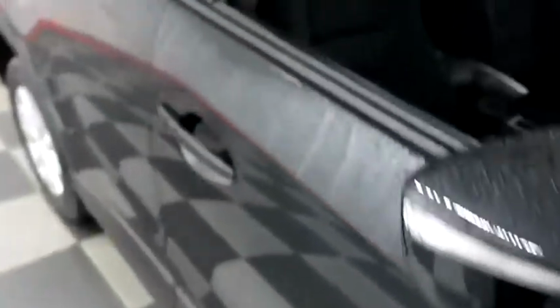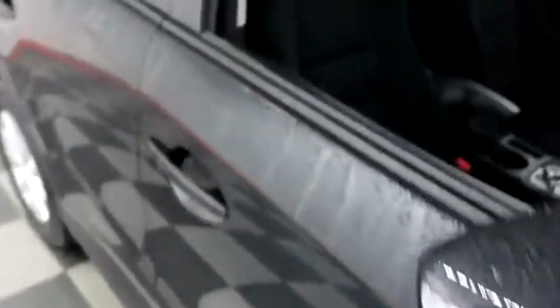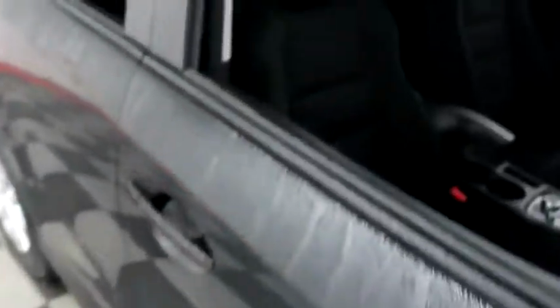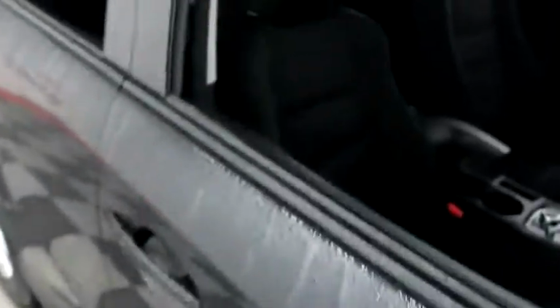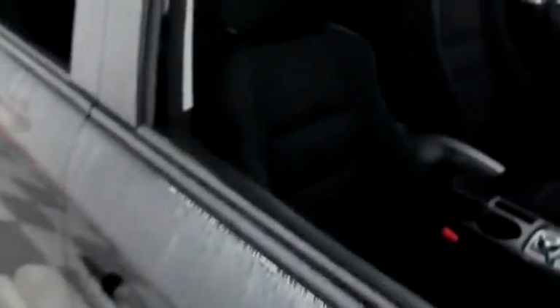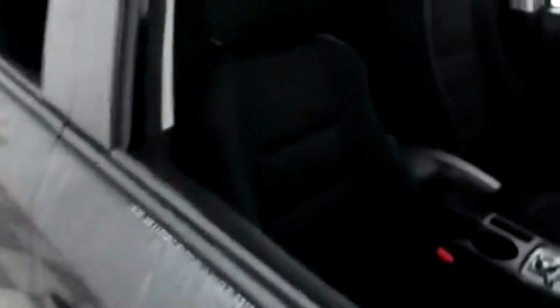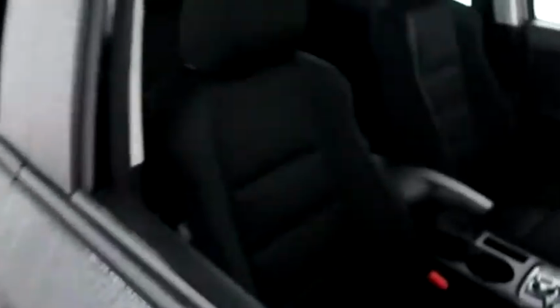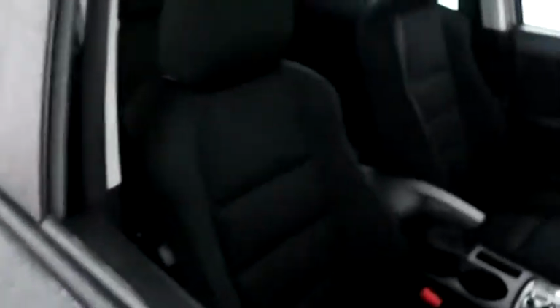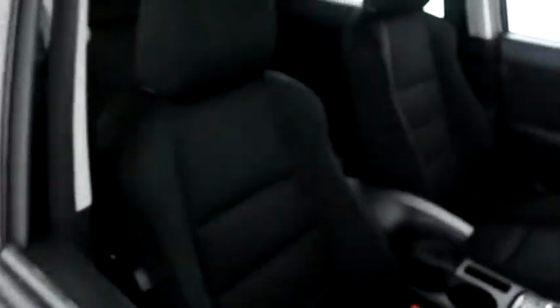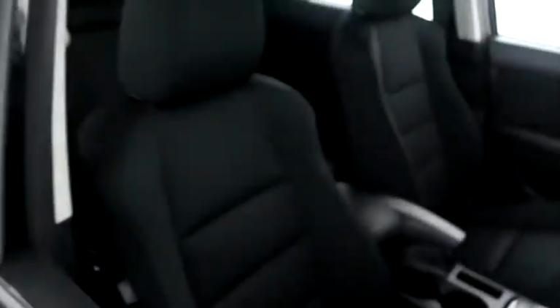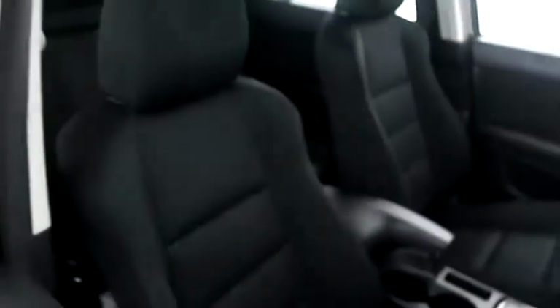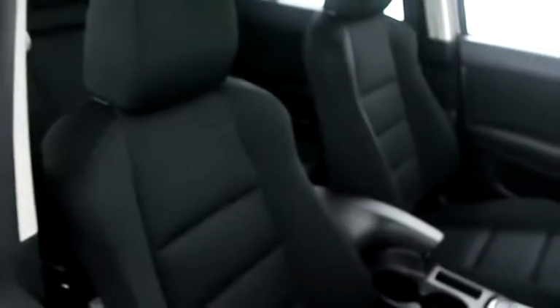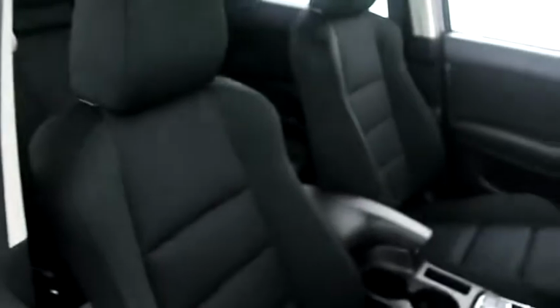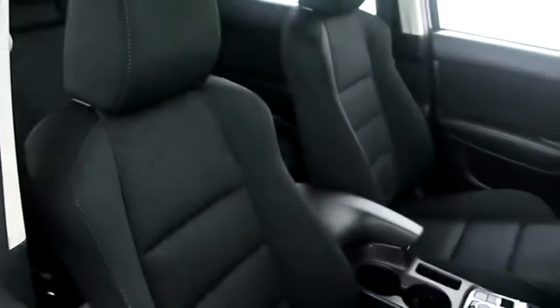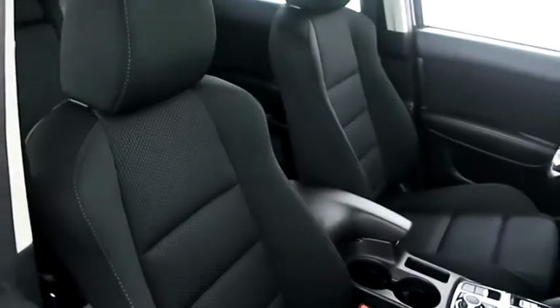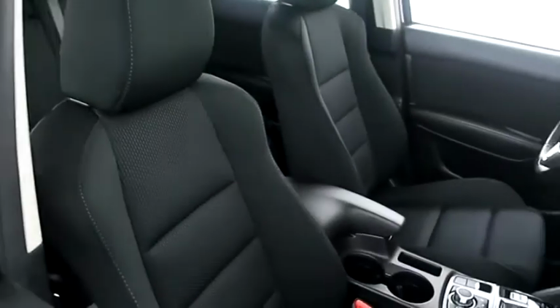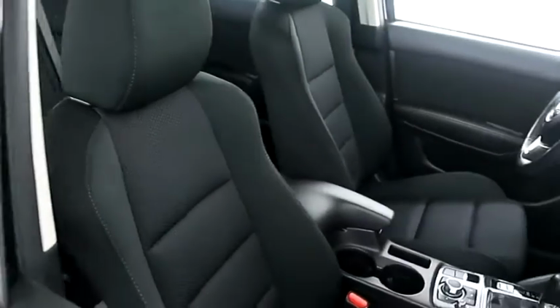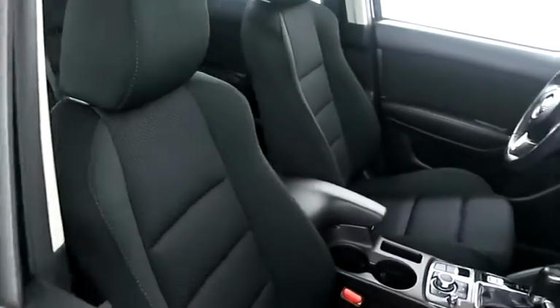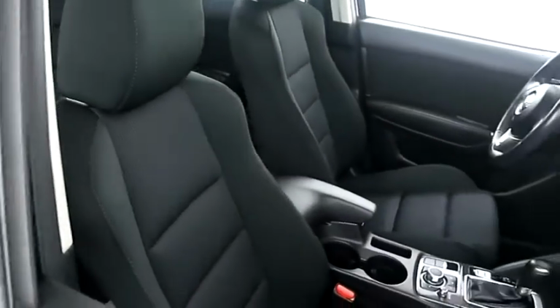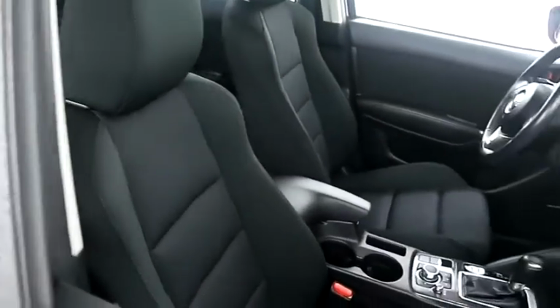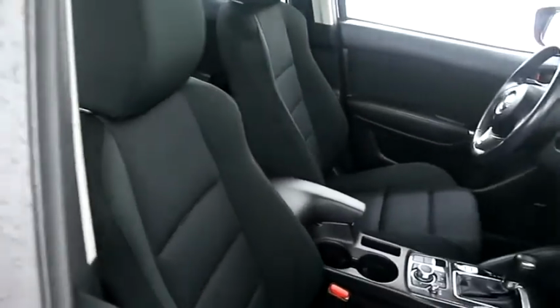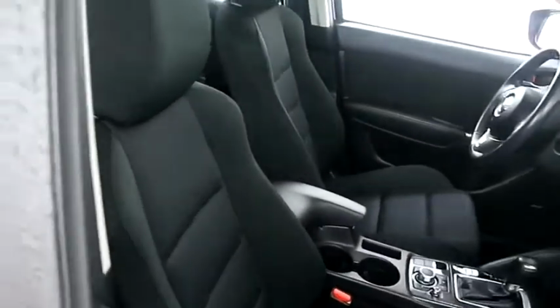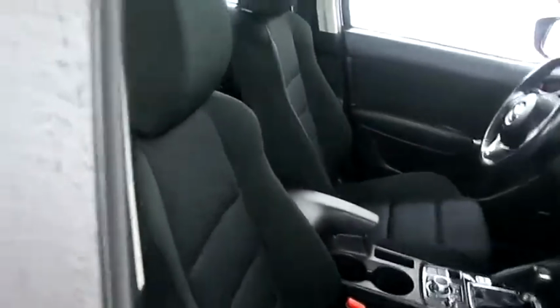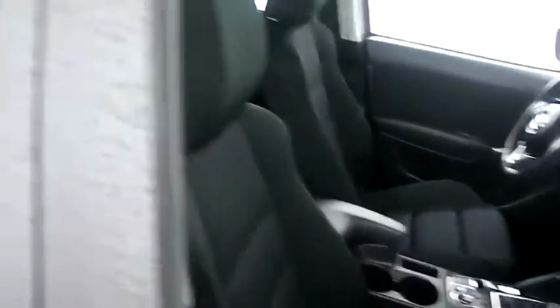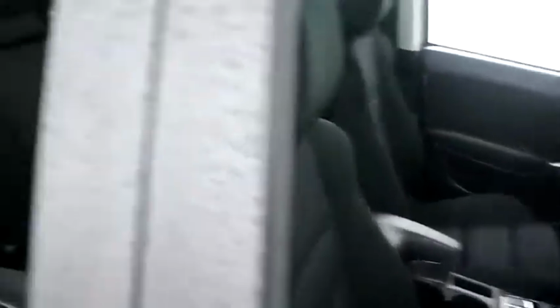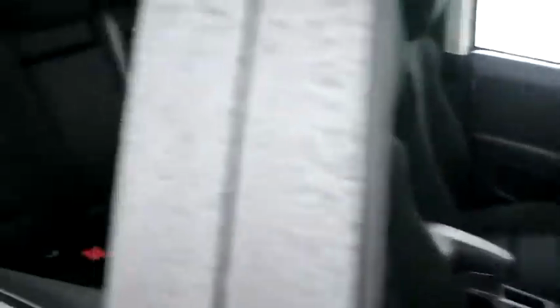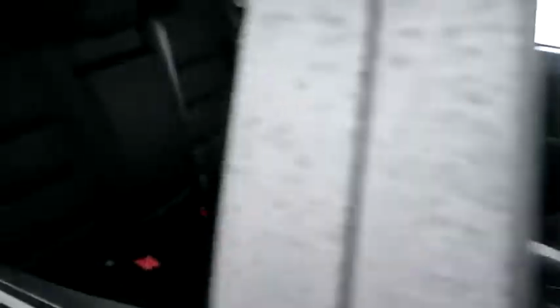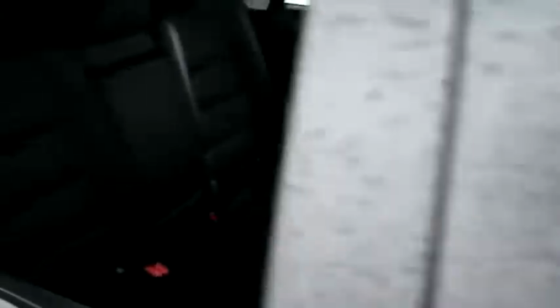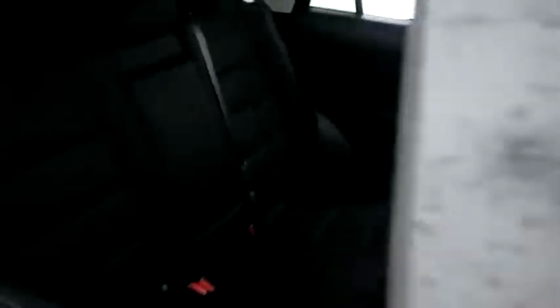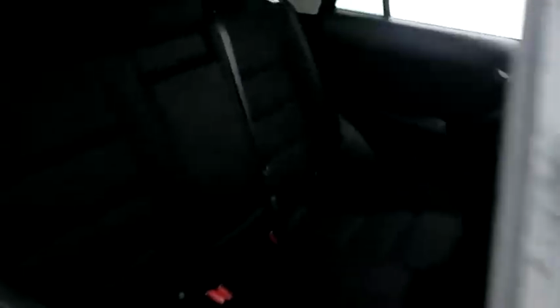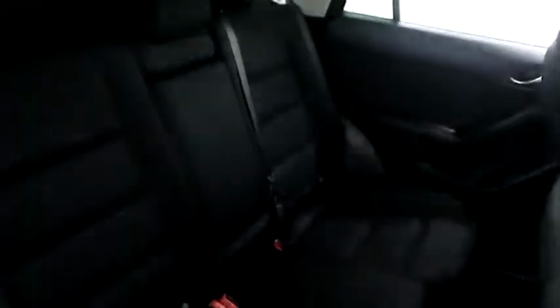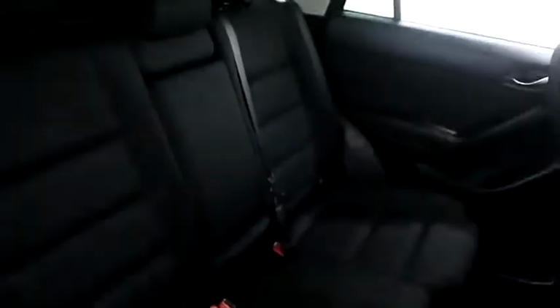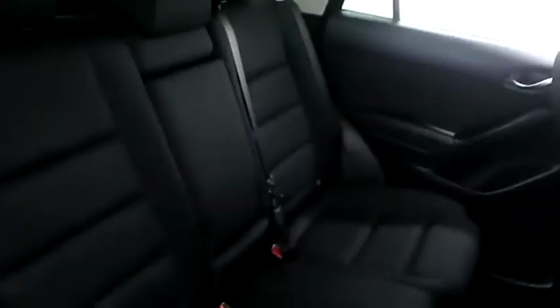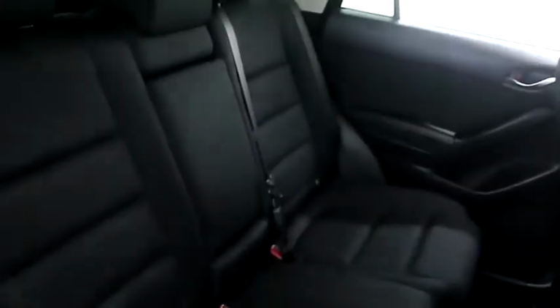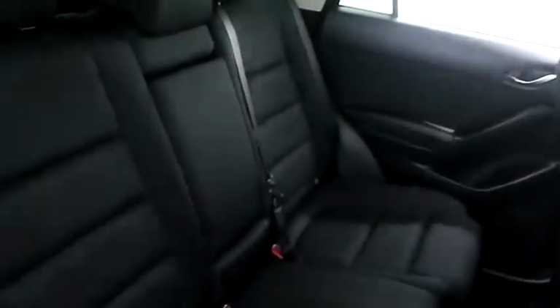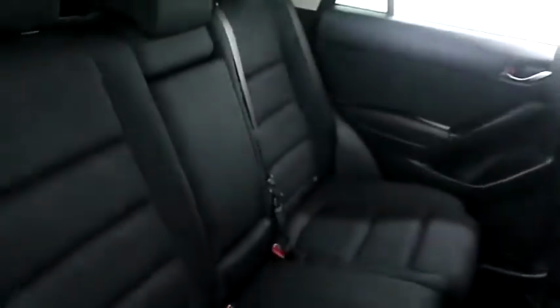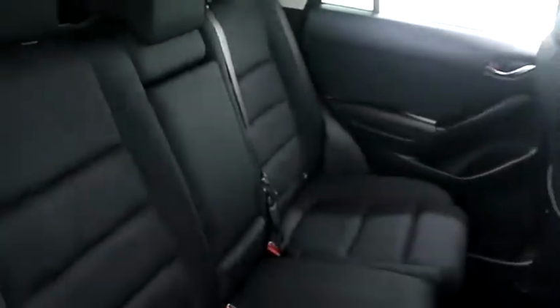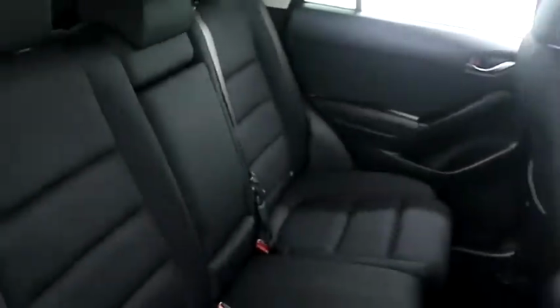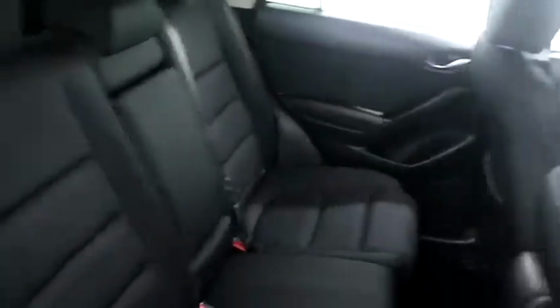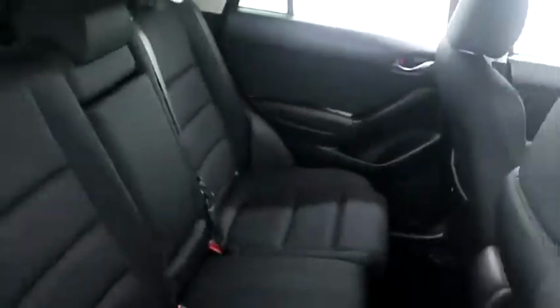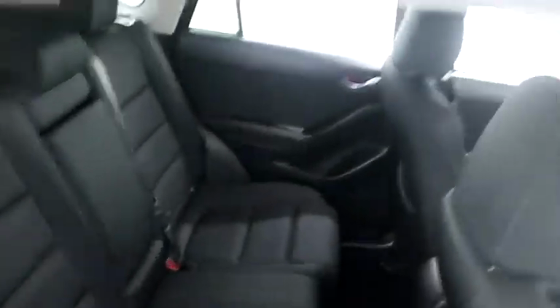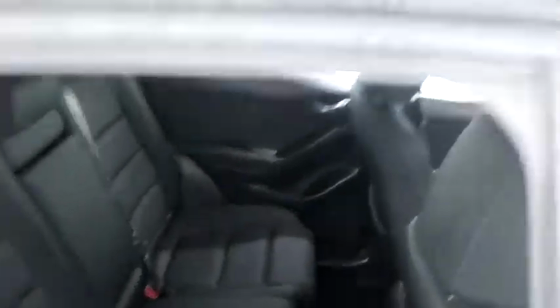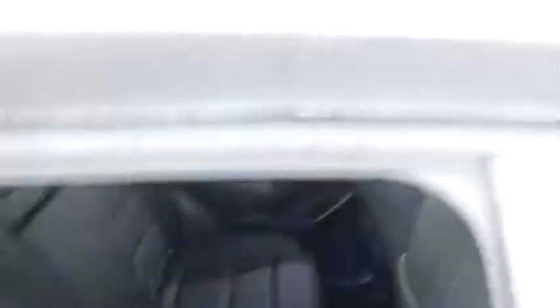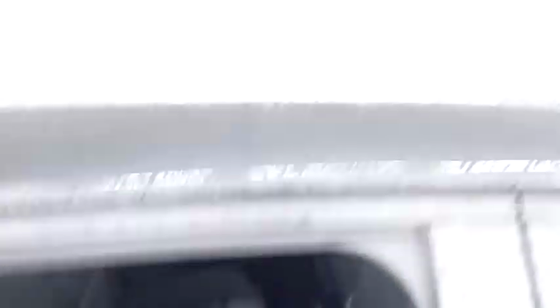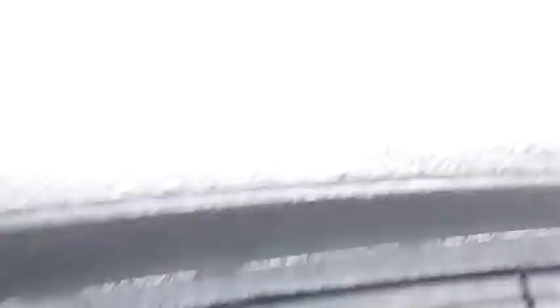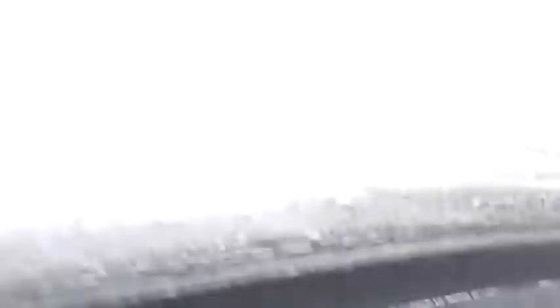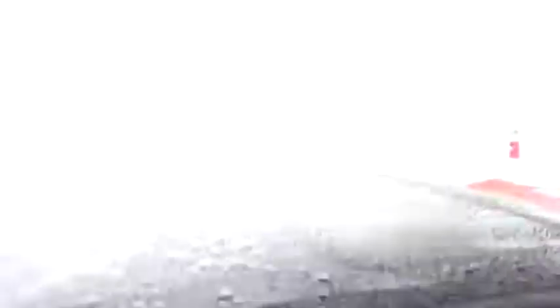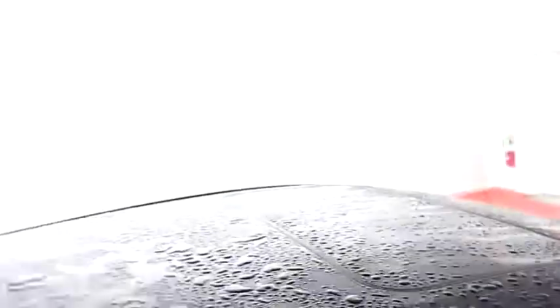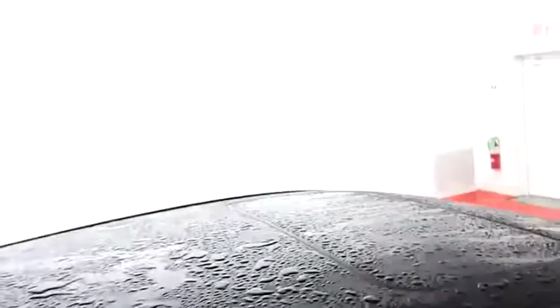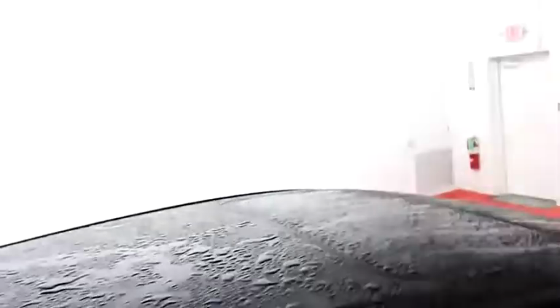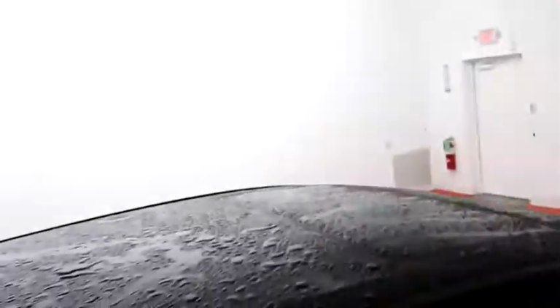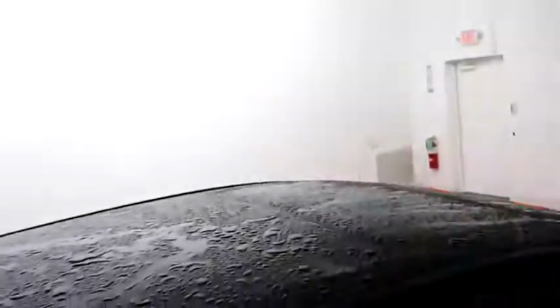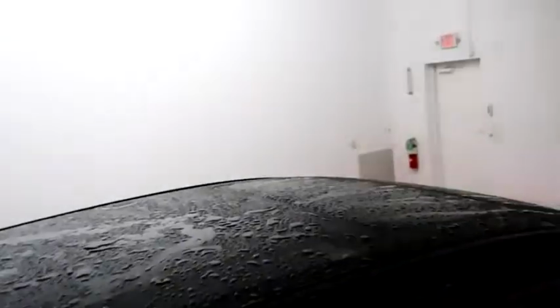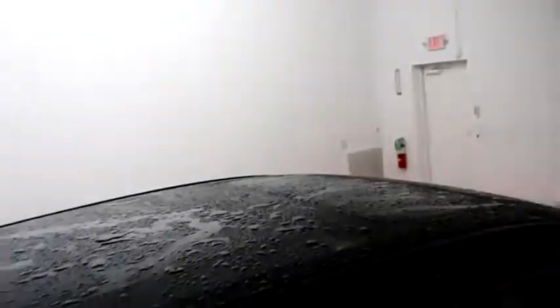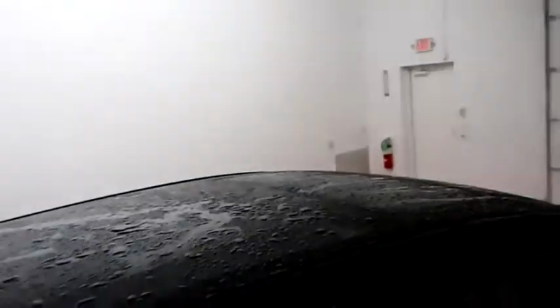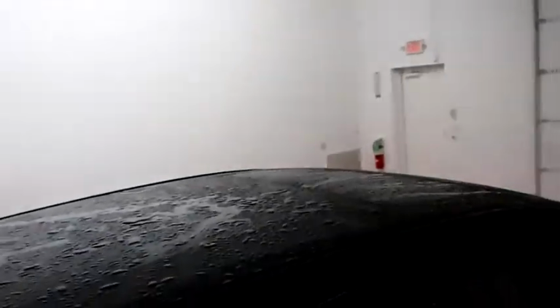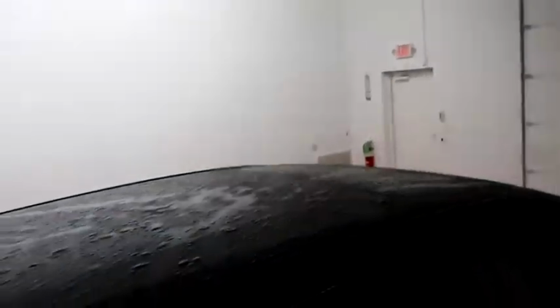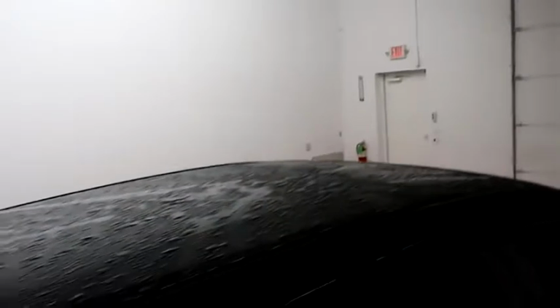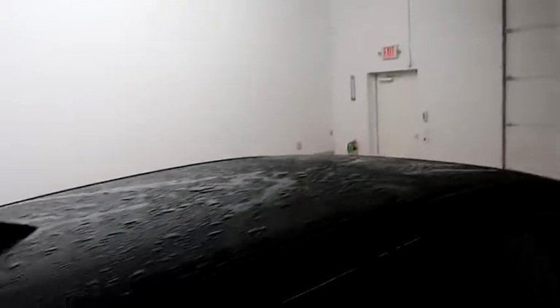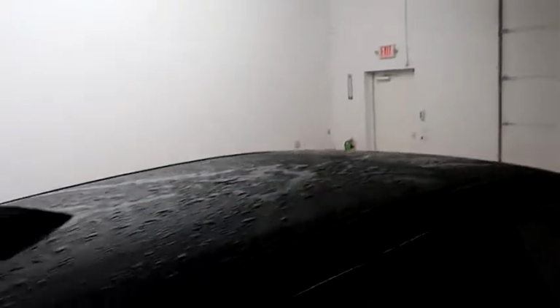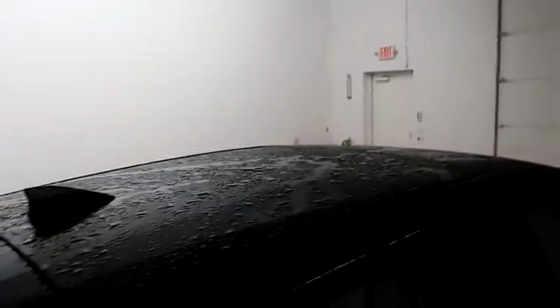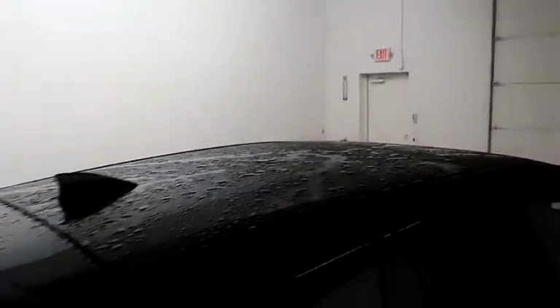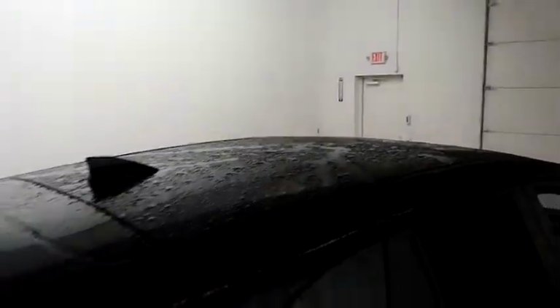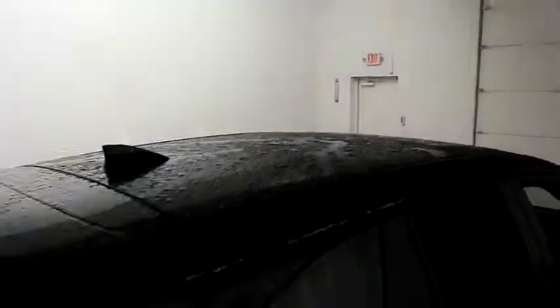Inside, cloth interior. Seats are clean all the way throughout. Up top you have a sunroof.